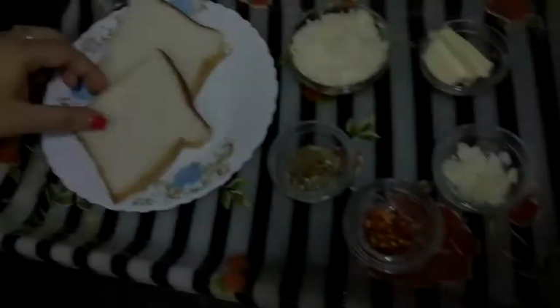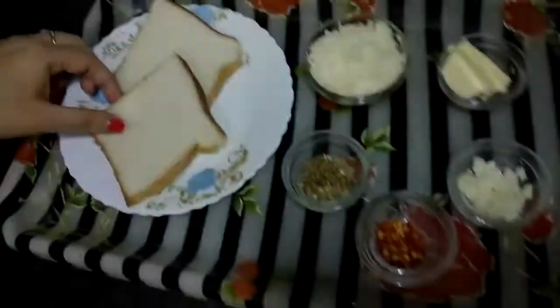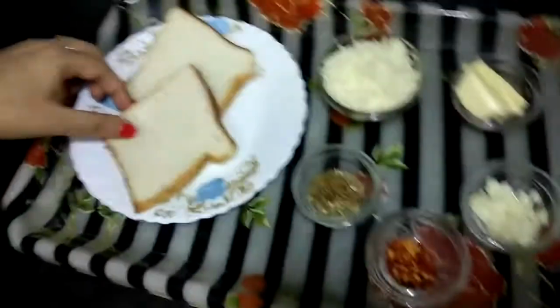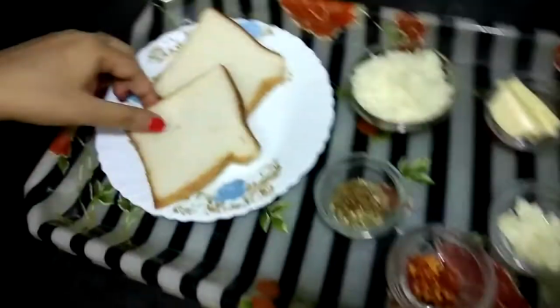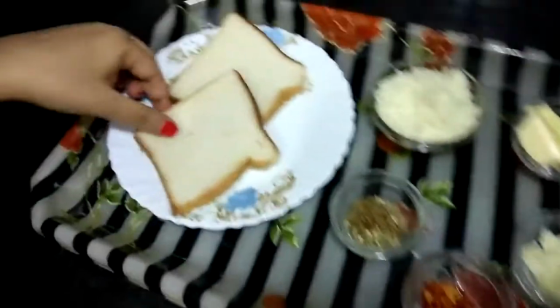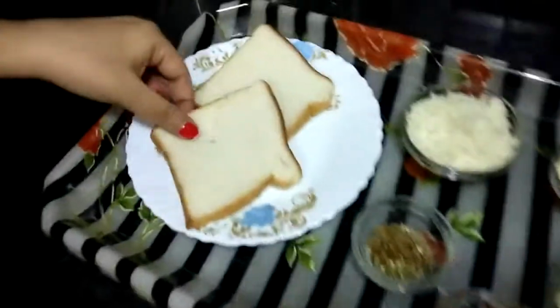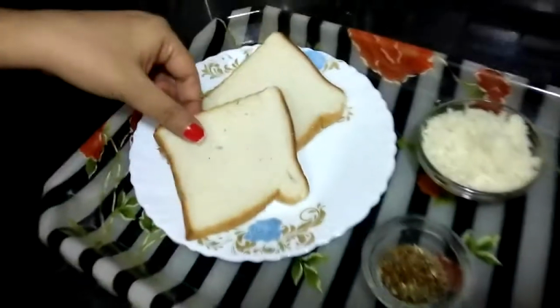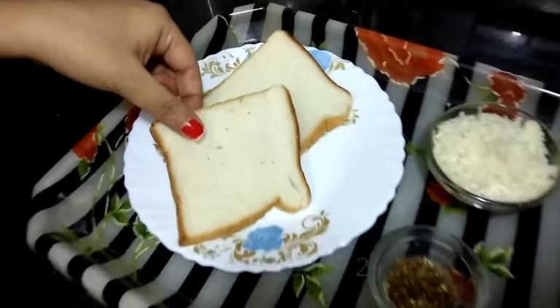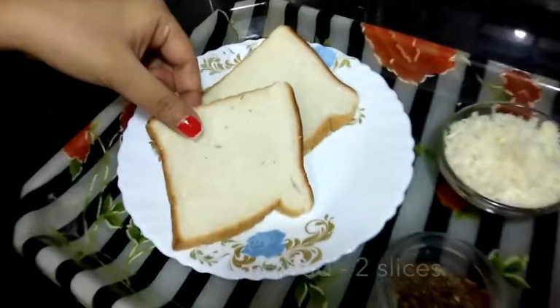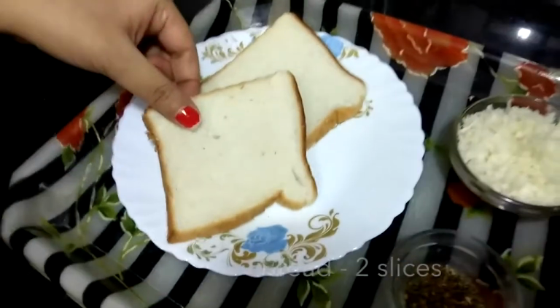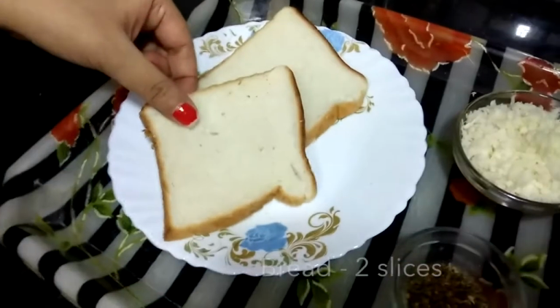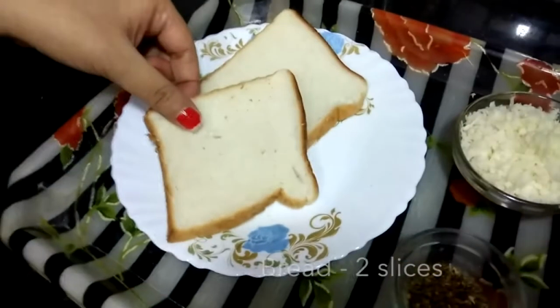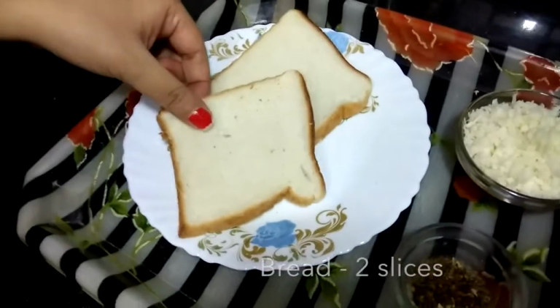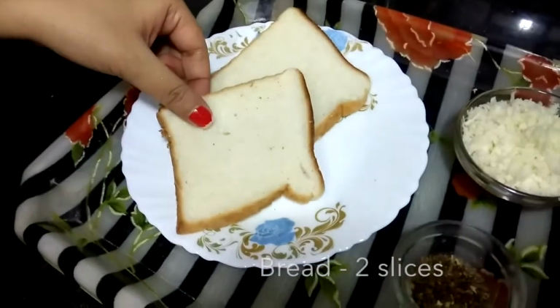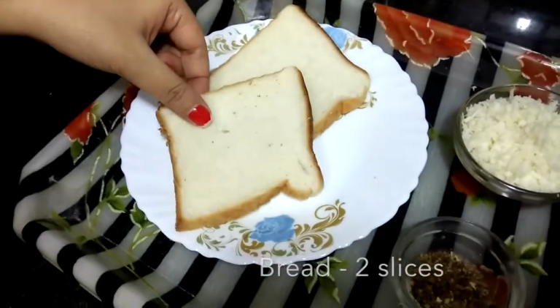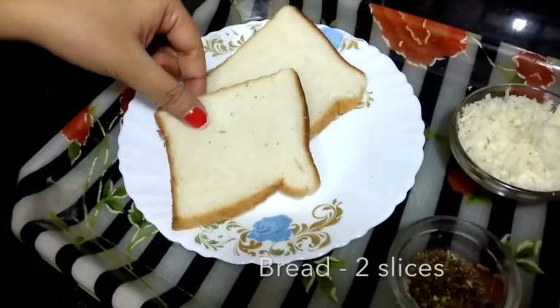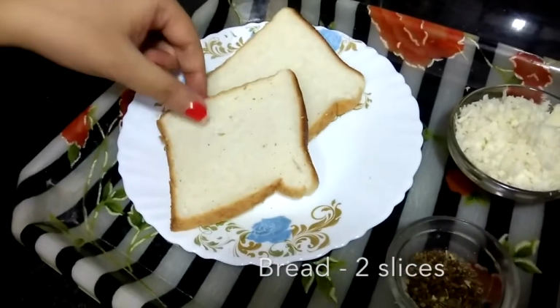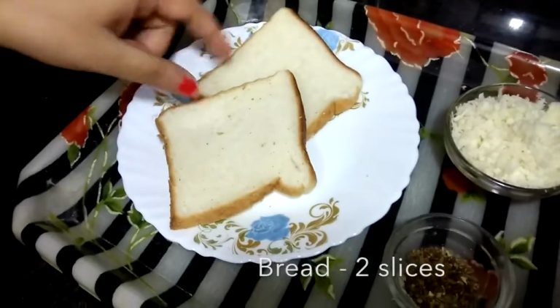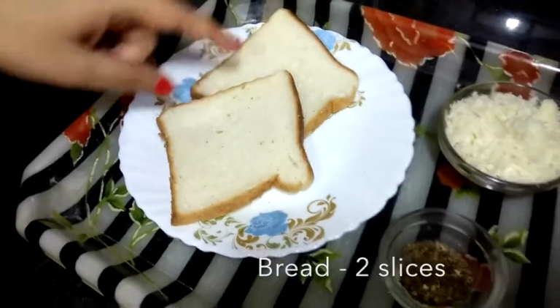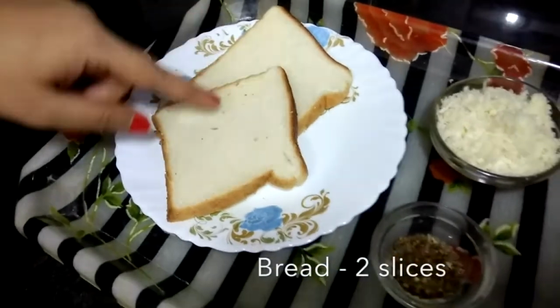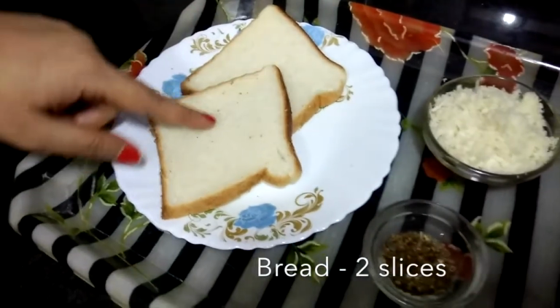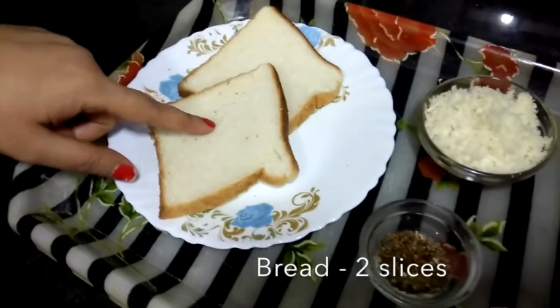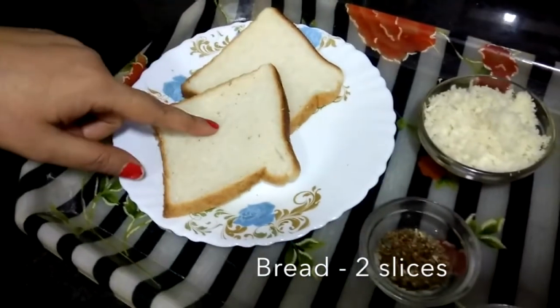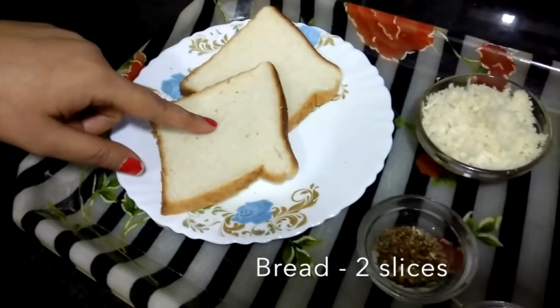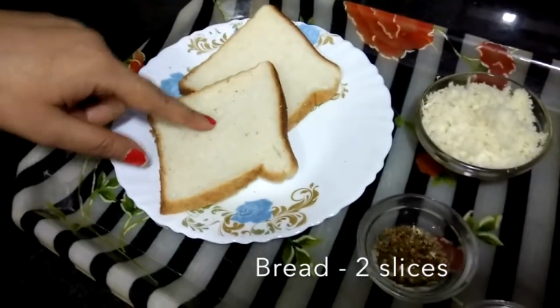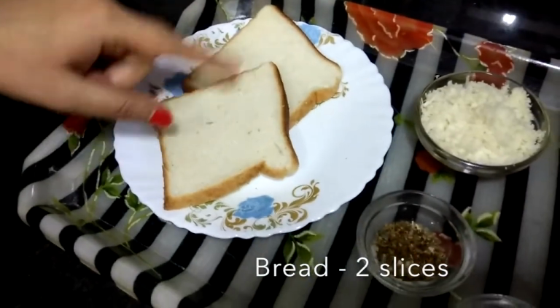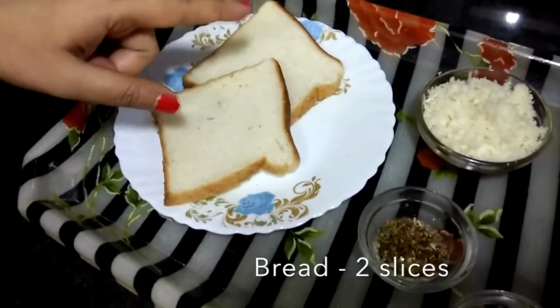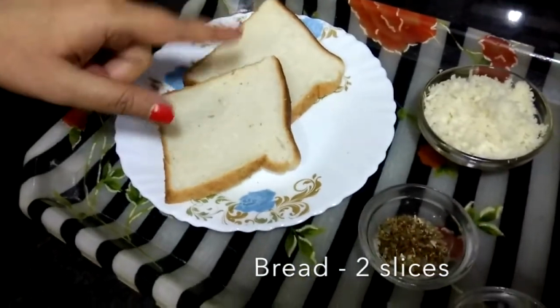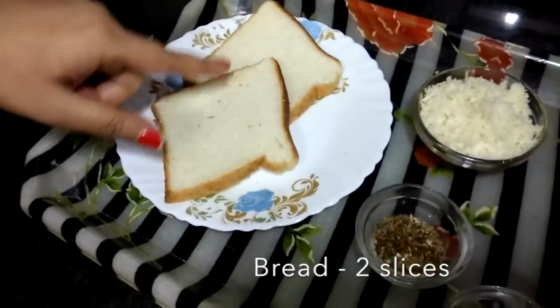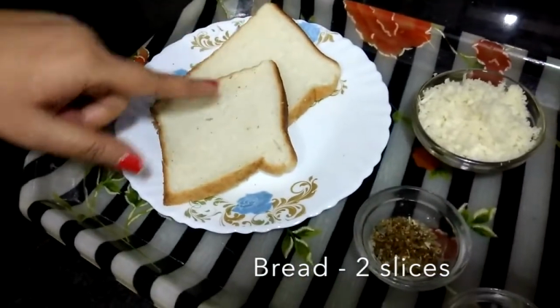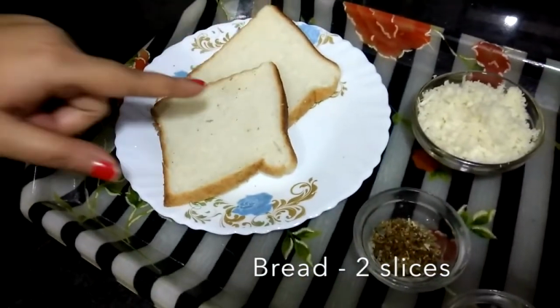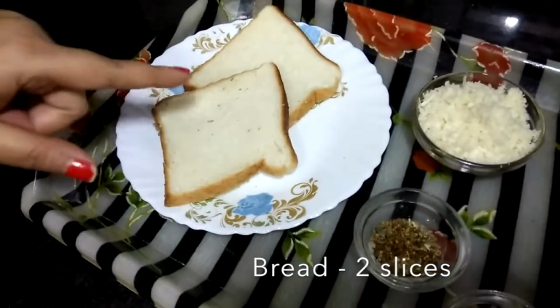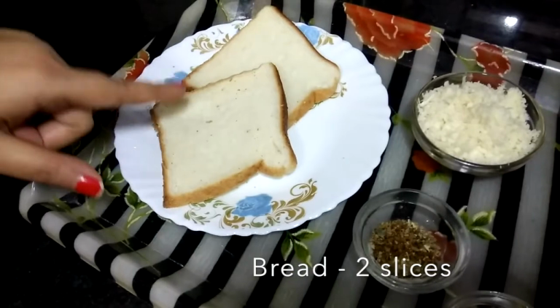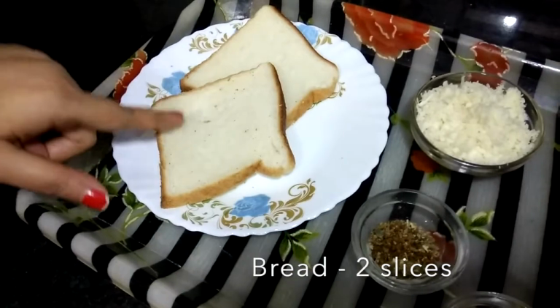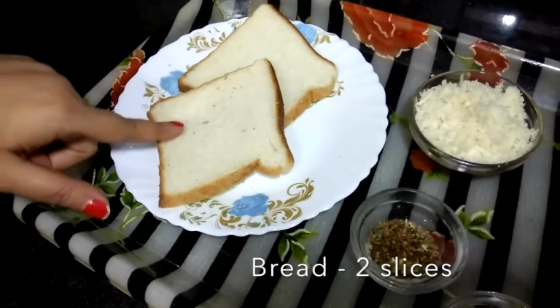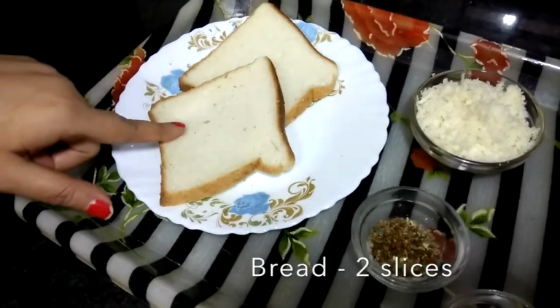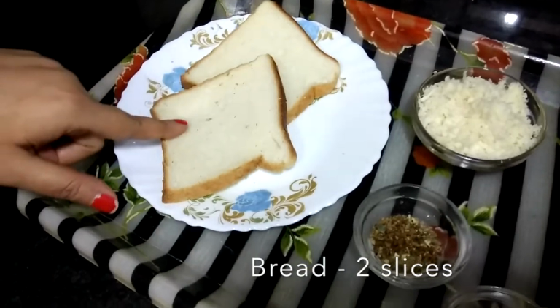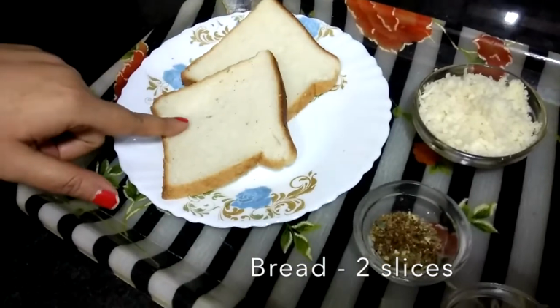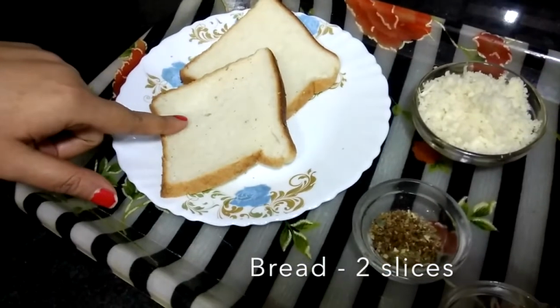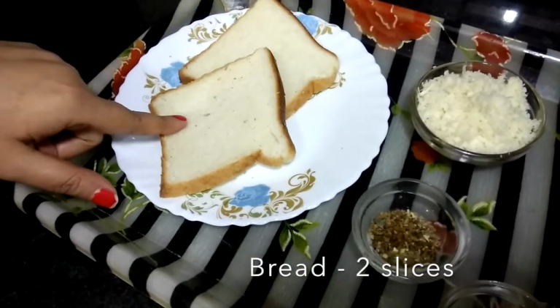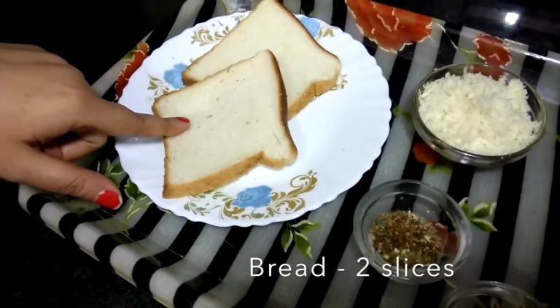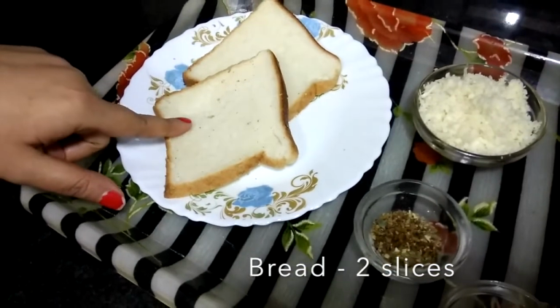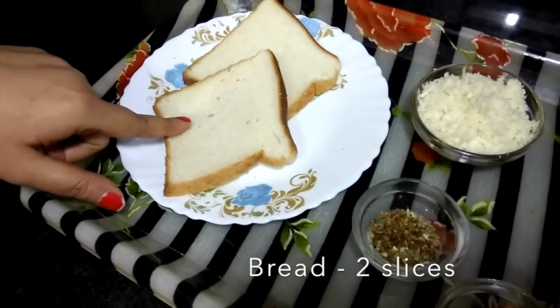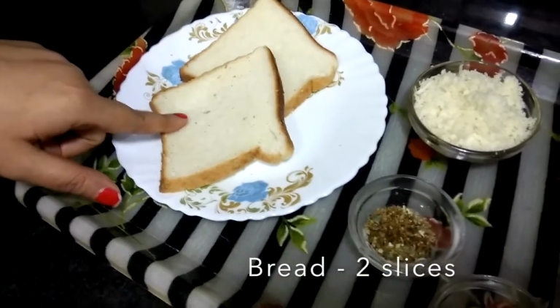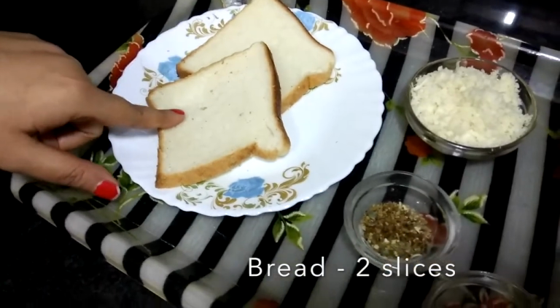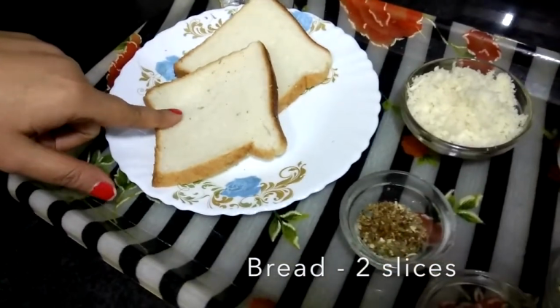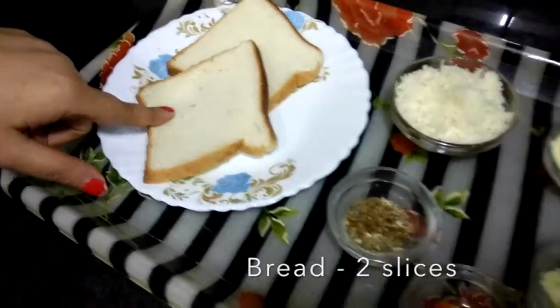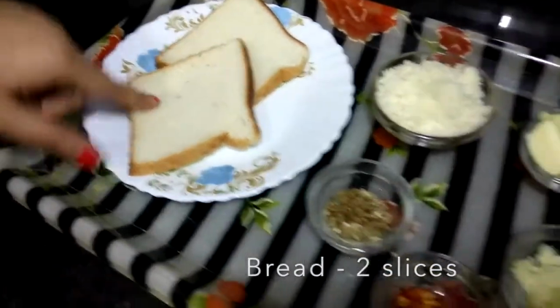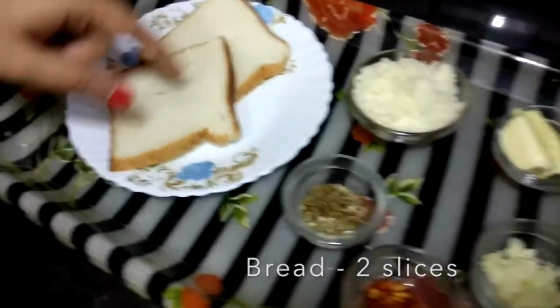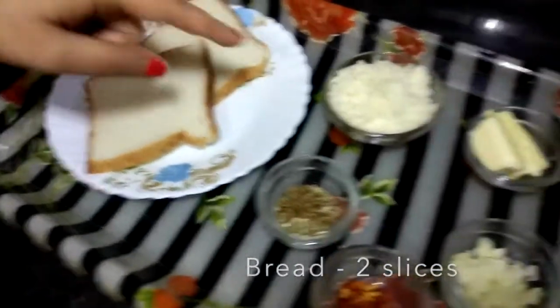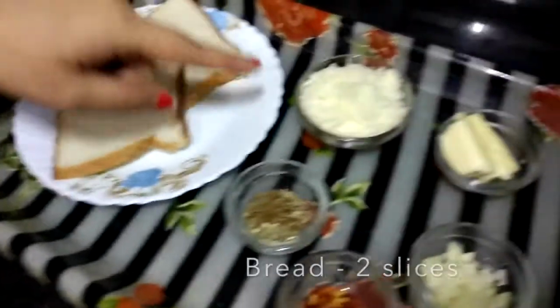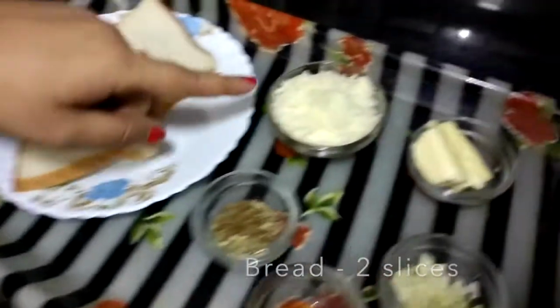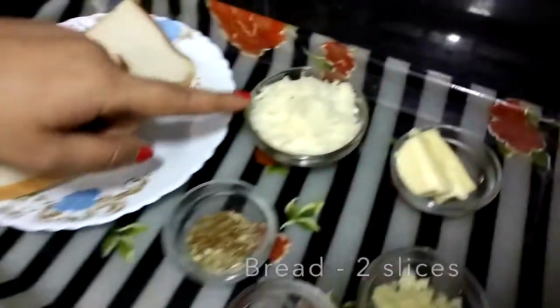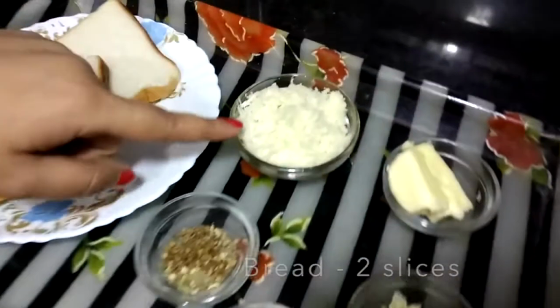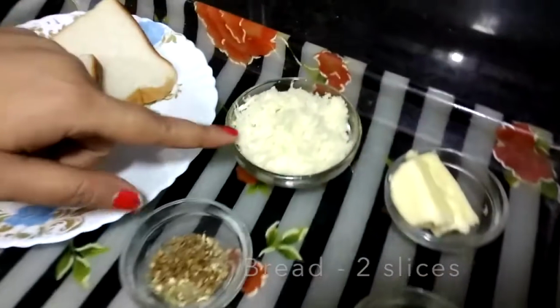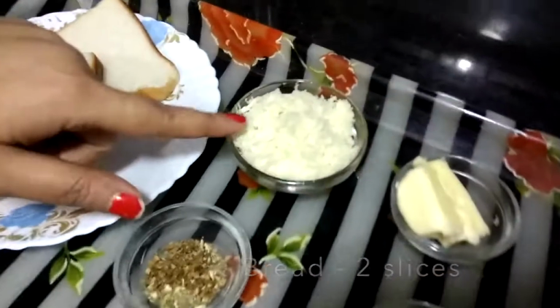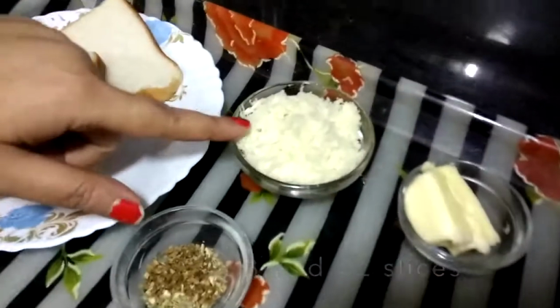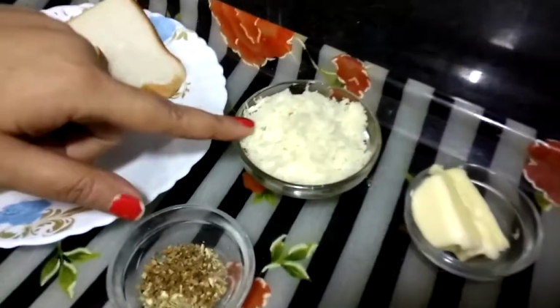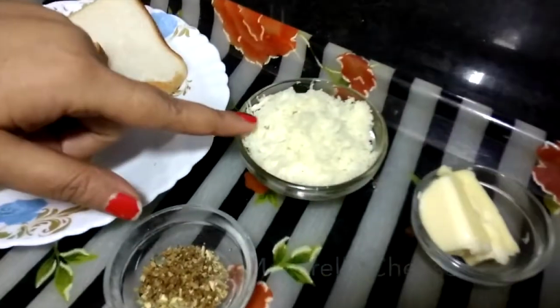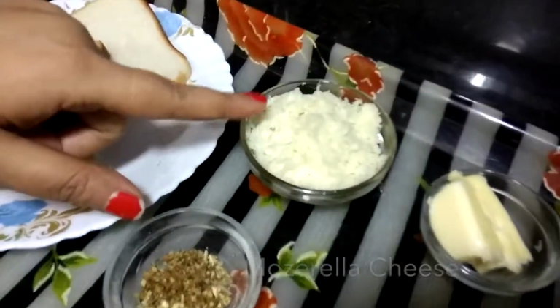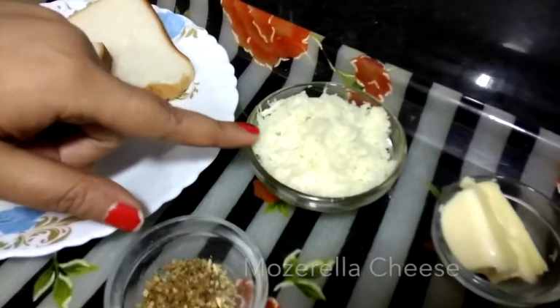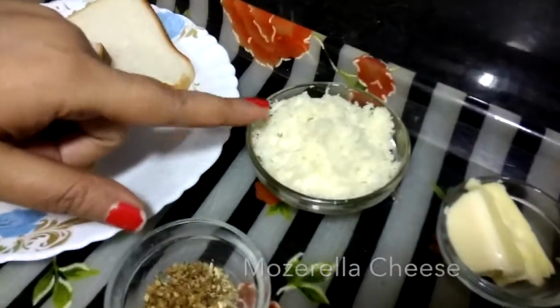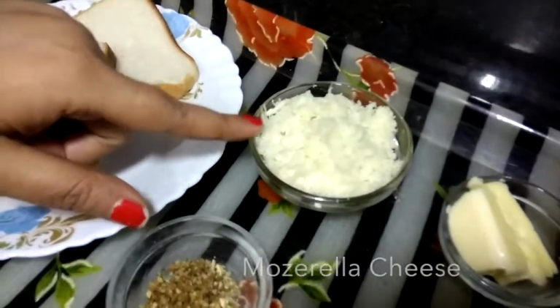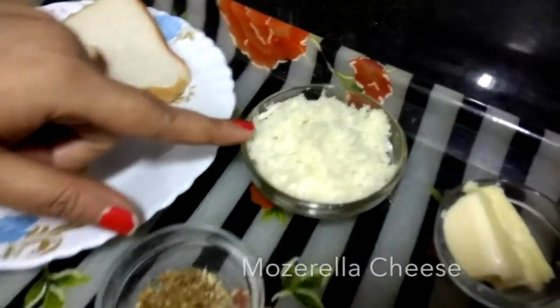I have made two slices of bread. This is white bread. You can also make brown bread. We have made a mozzarella.